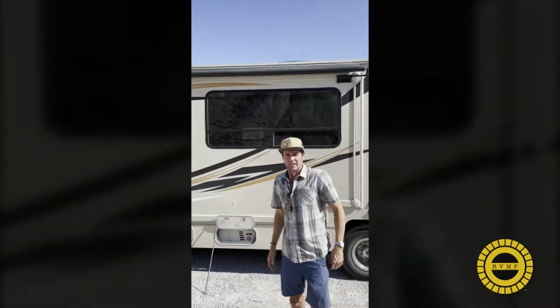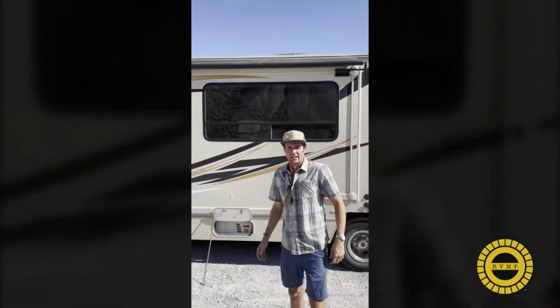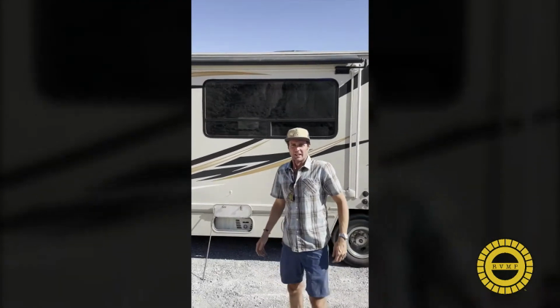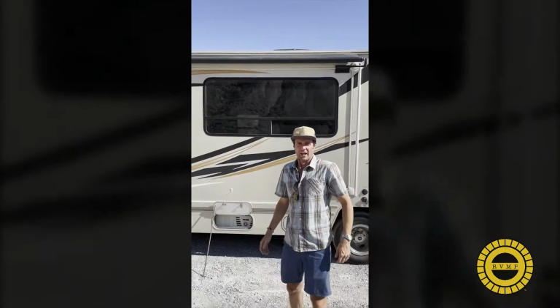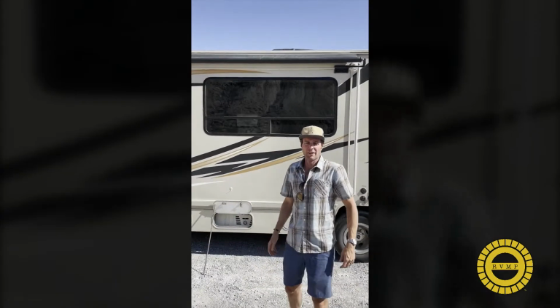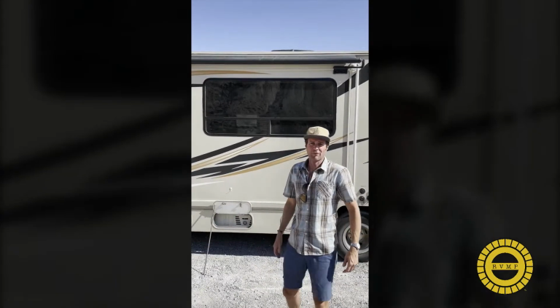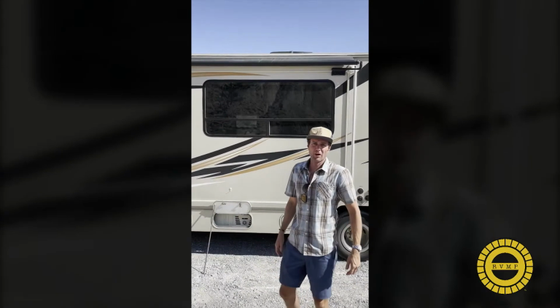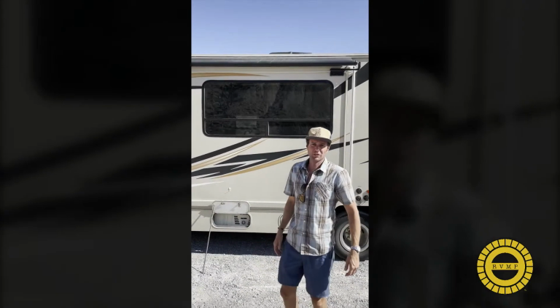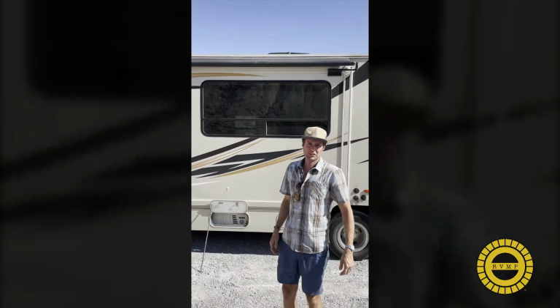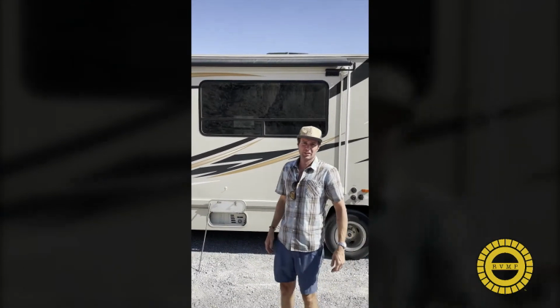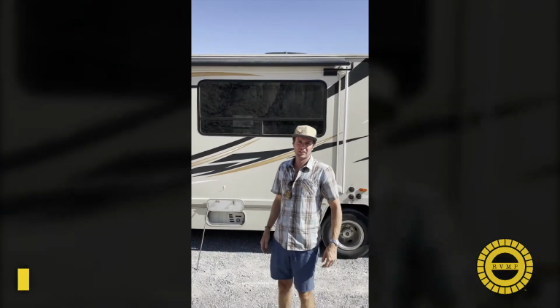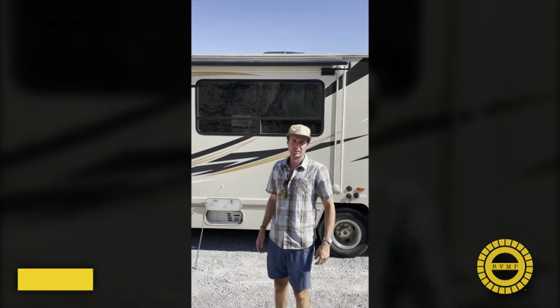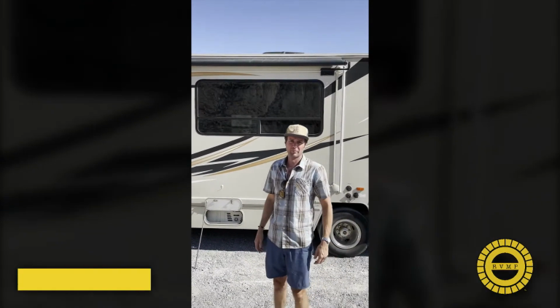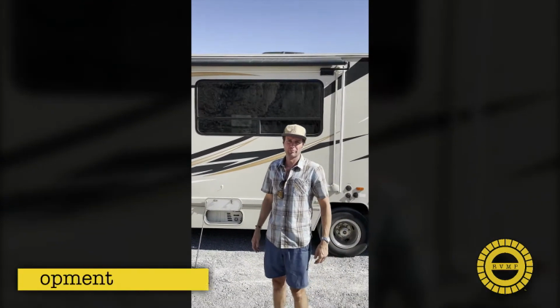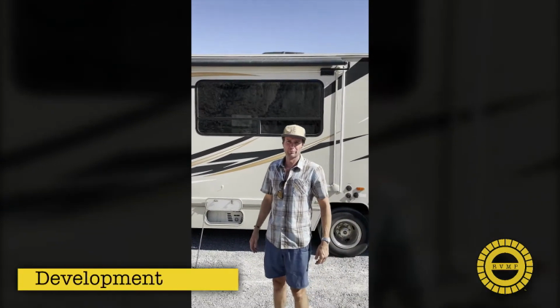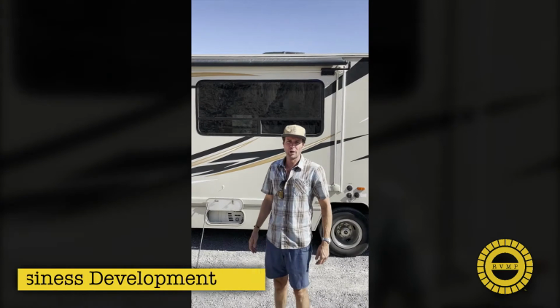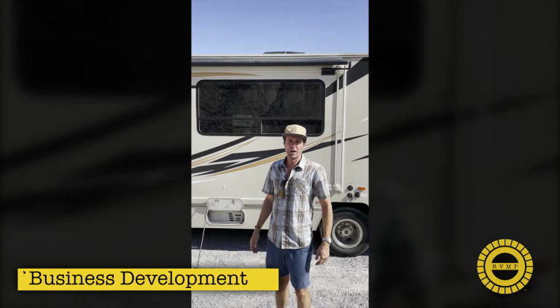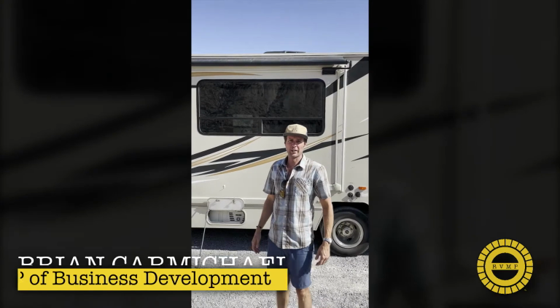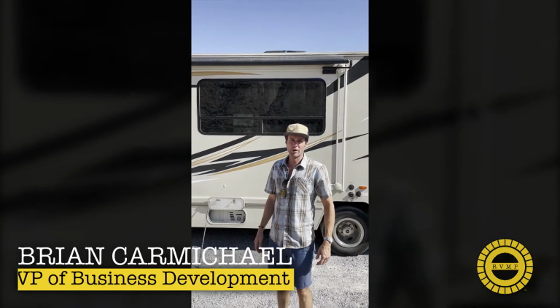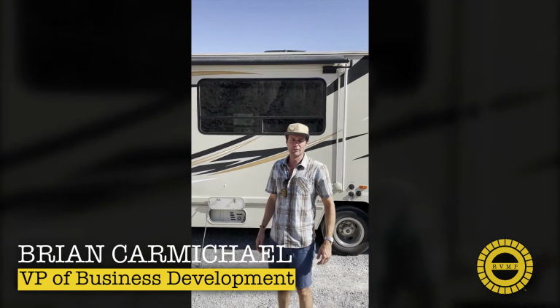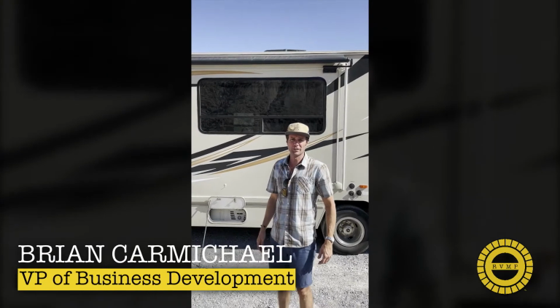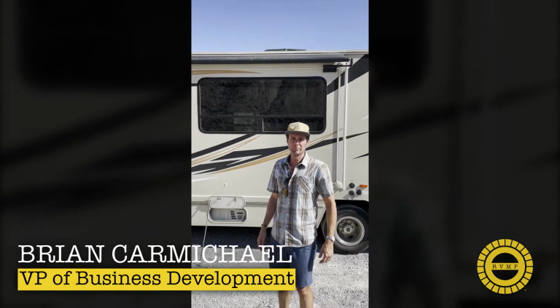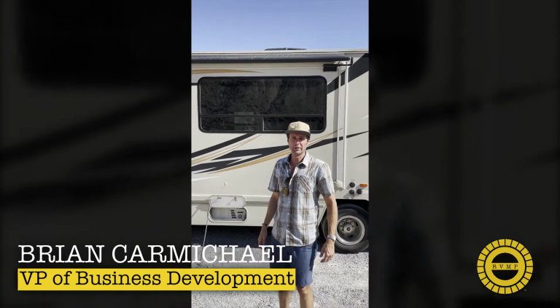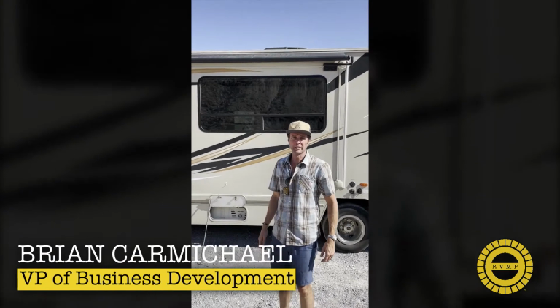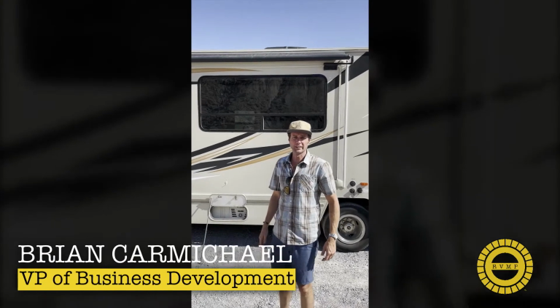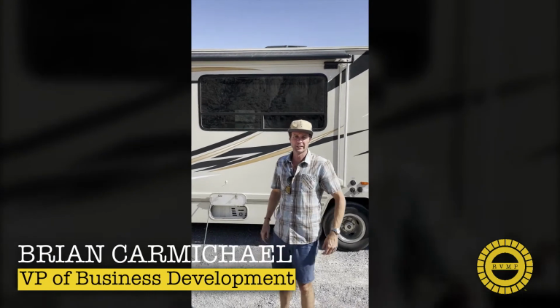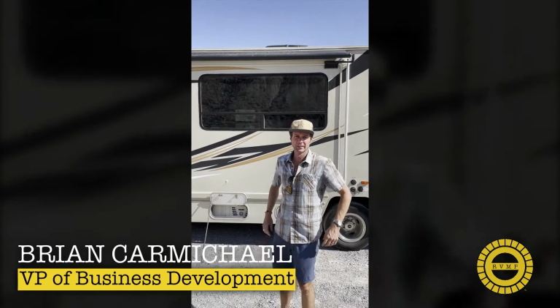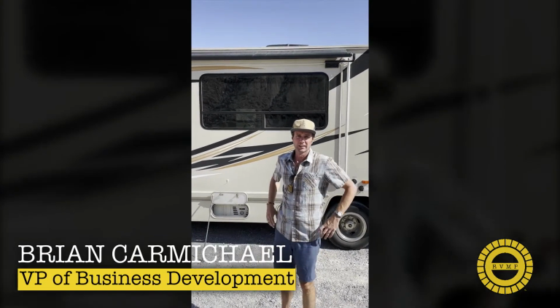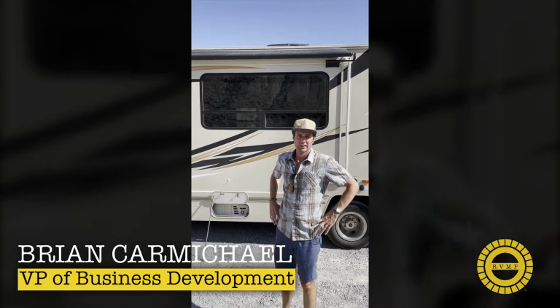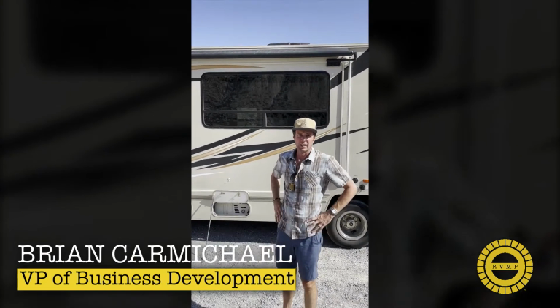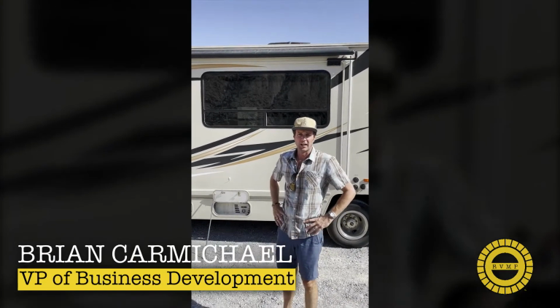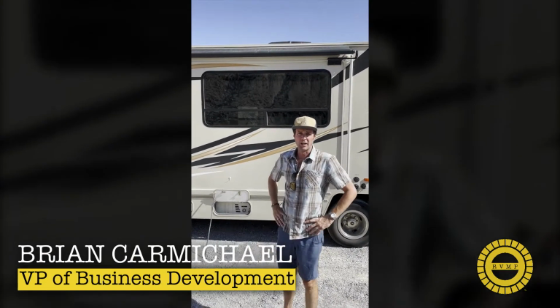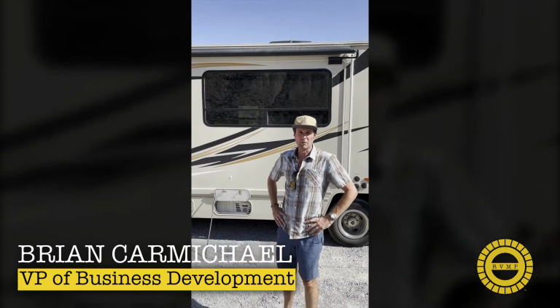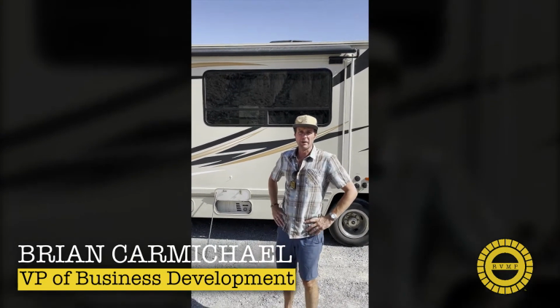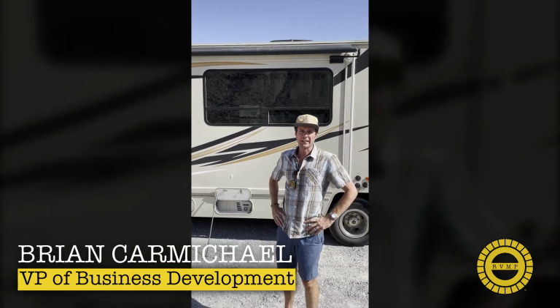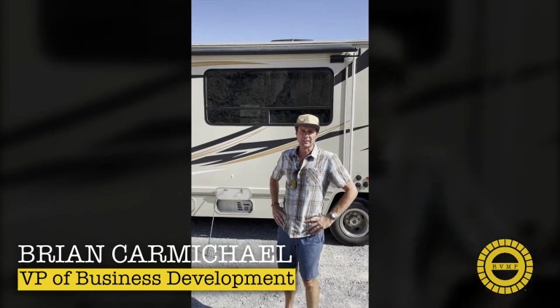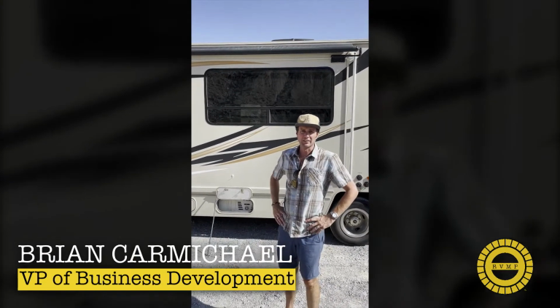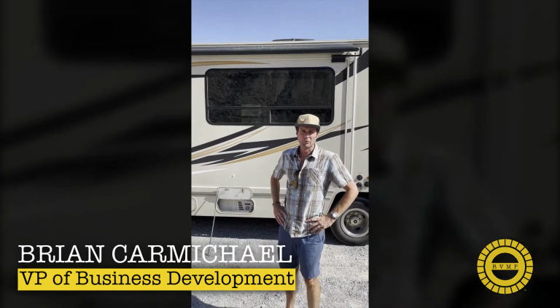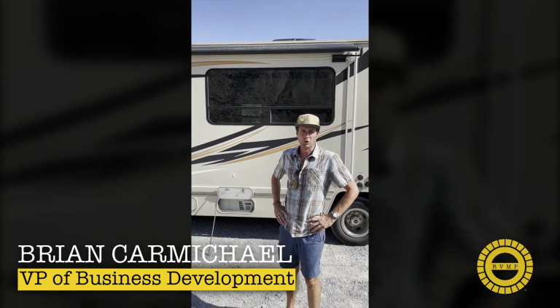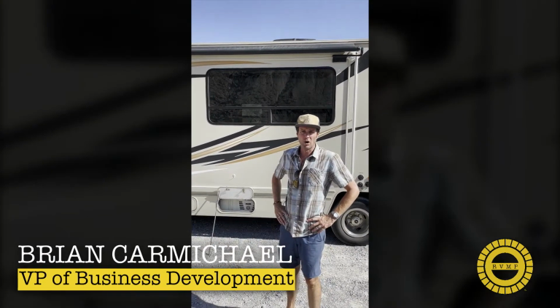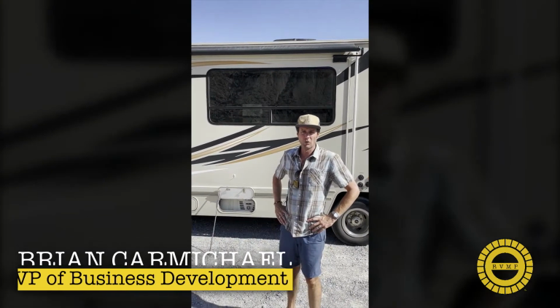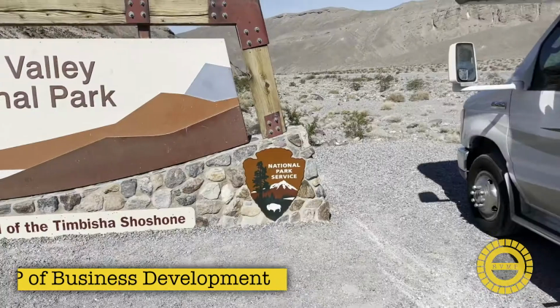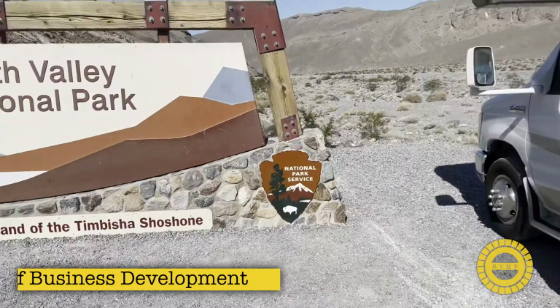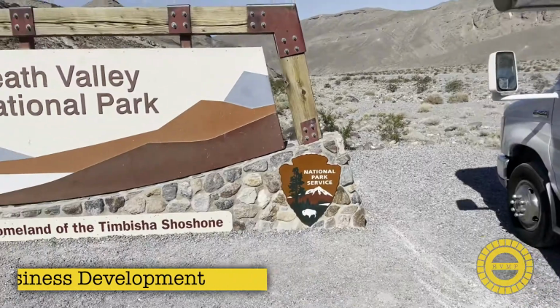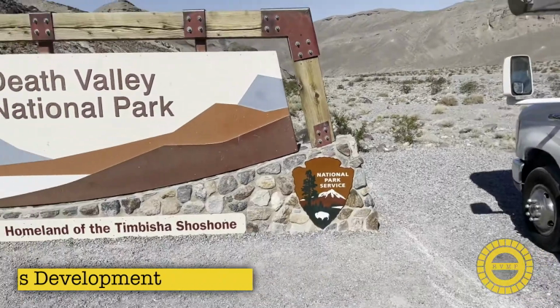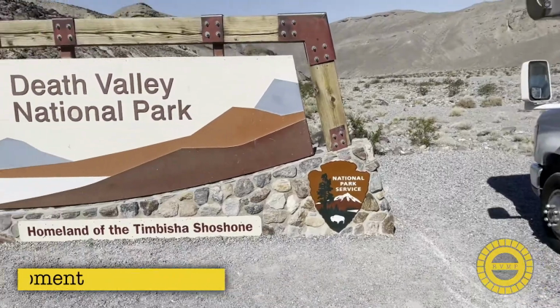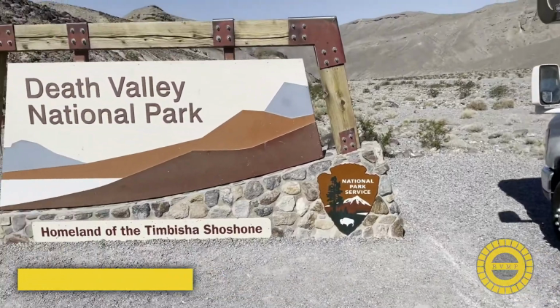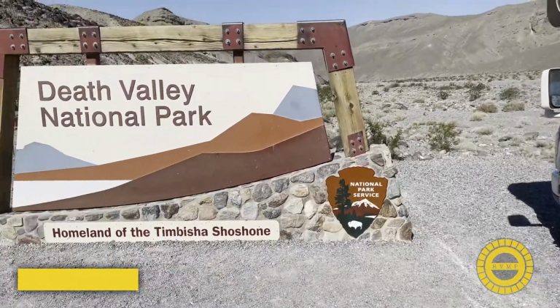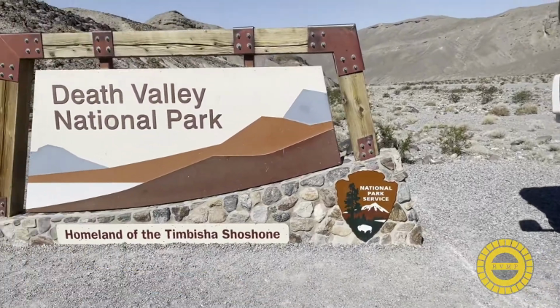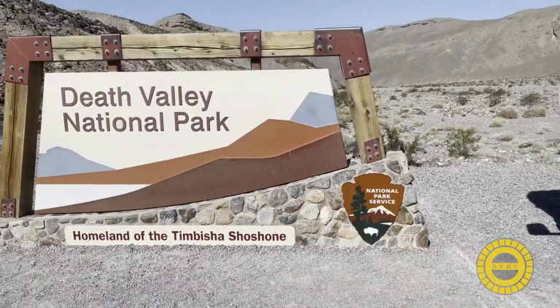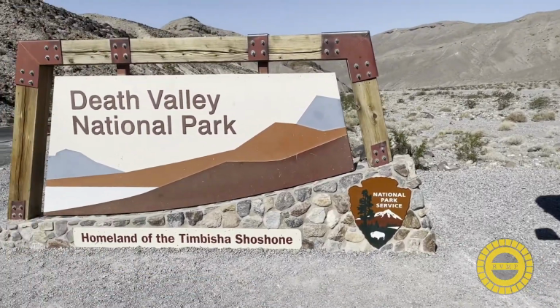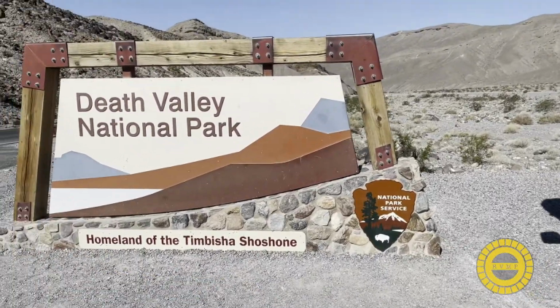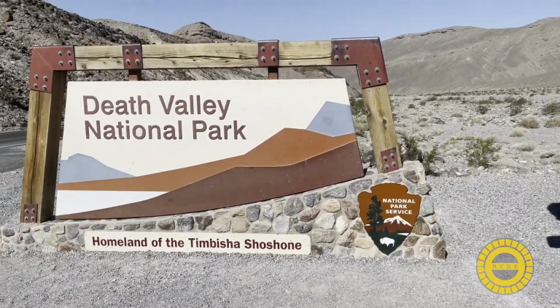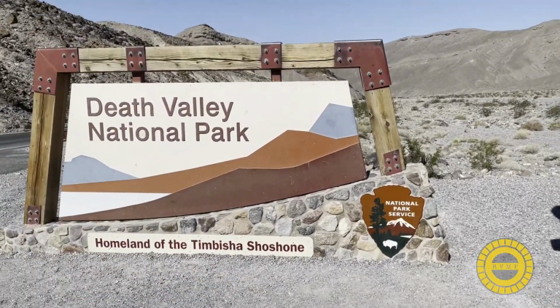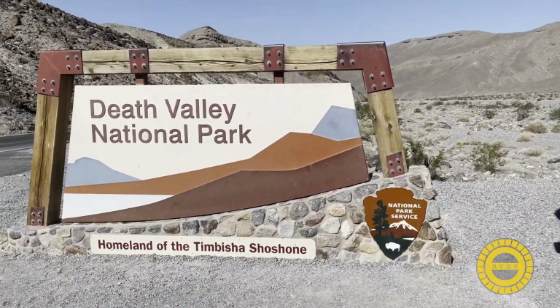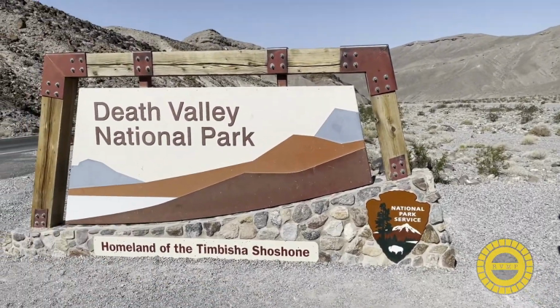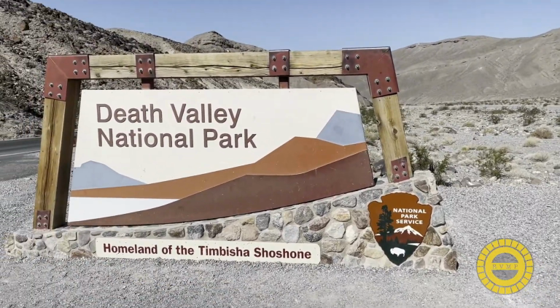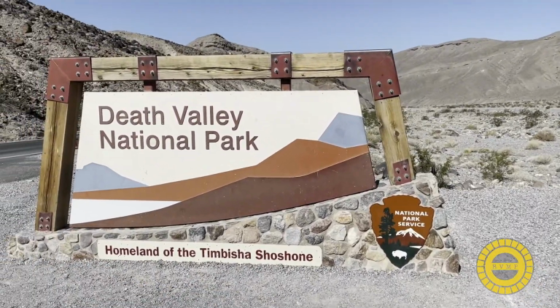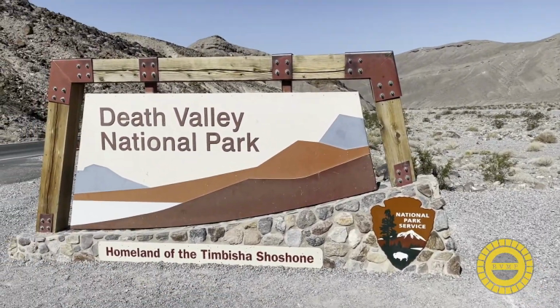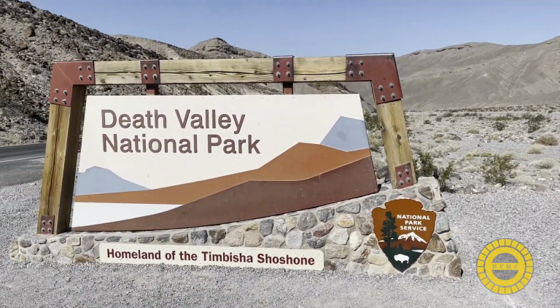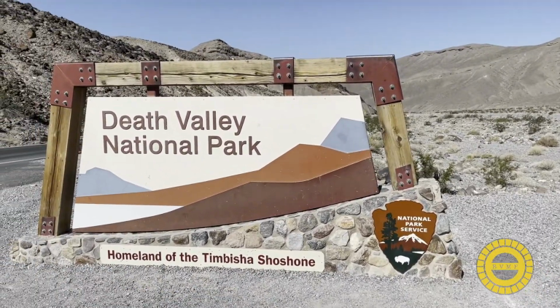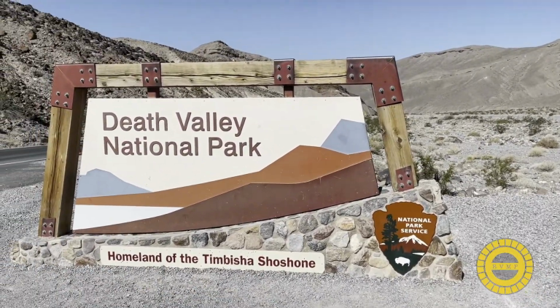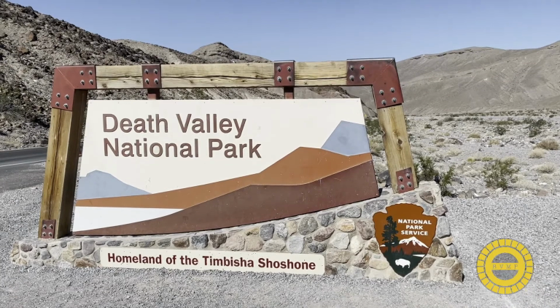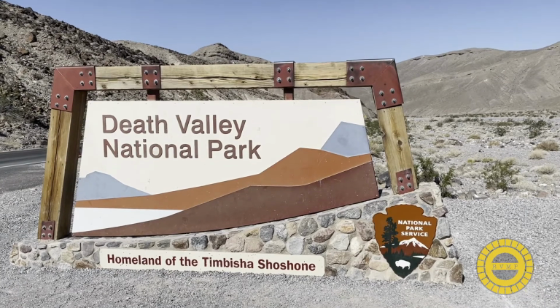Hey folks, Brian, RV&P. We made it. We're all the way out here in Death Valley for multiple days of testing.